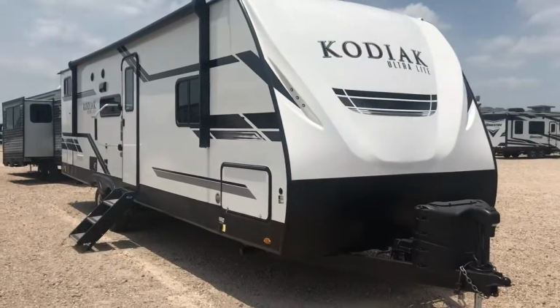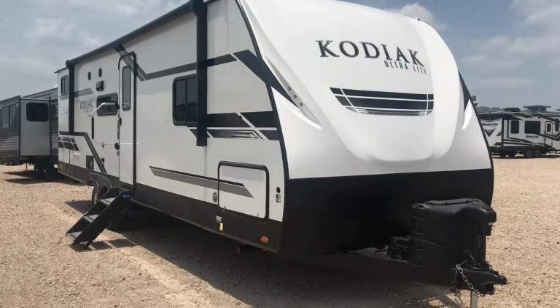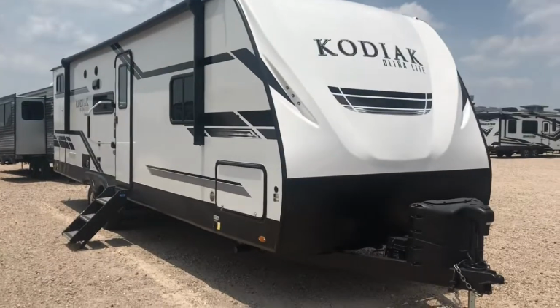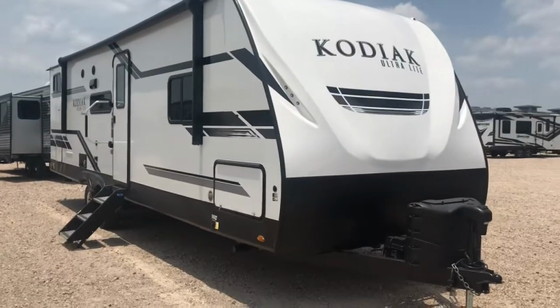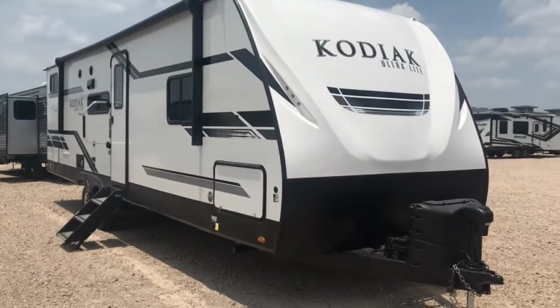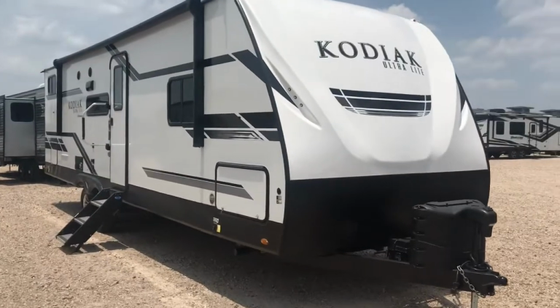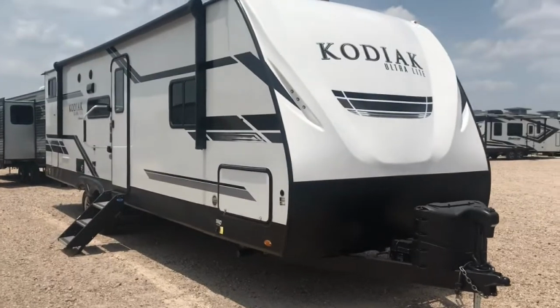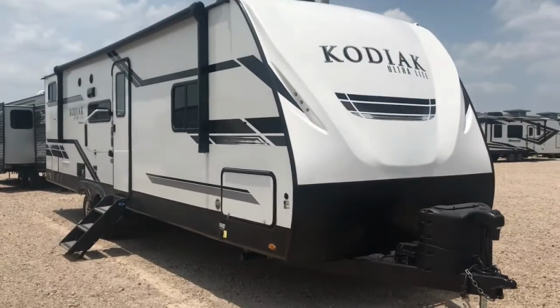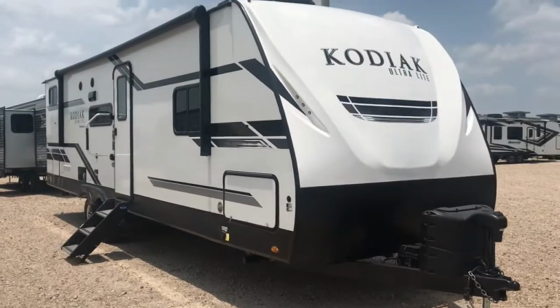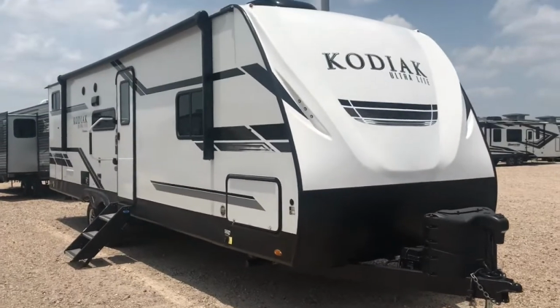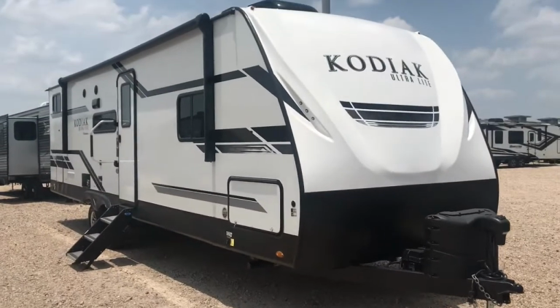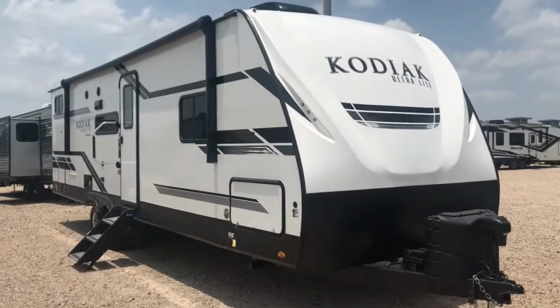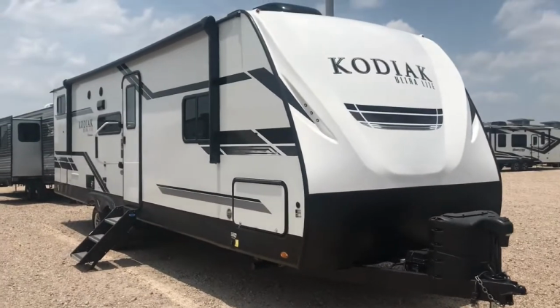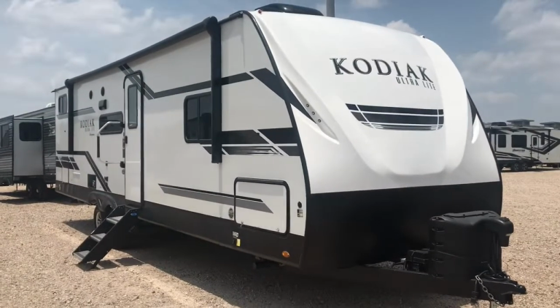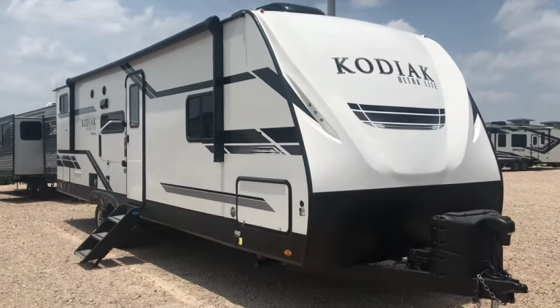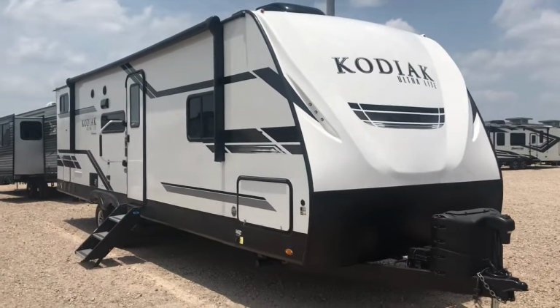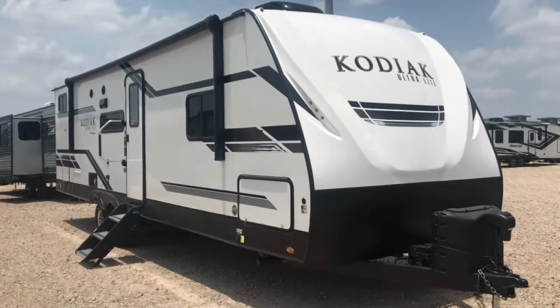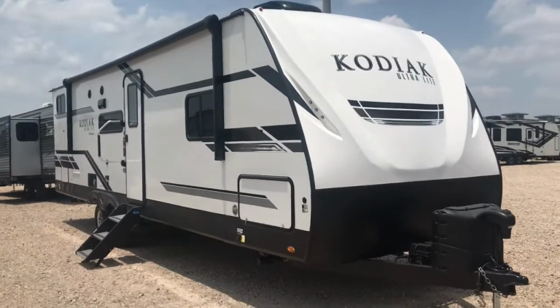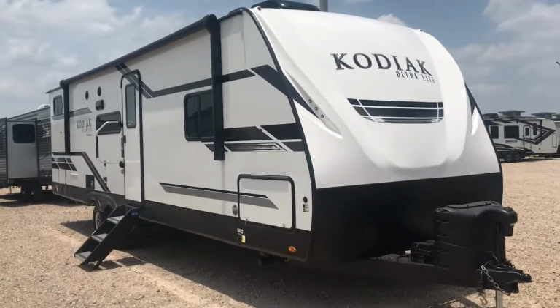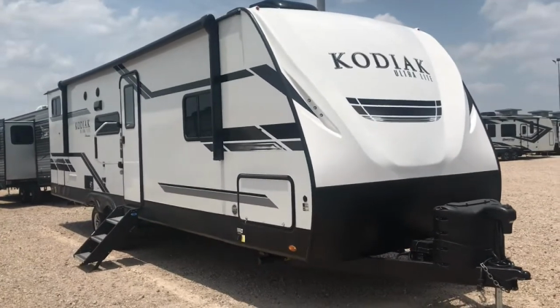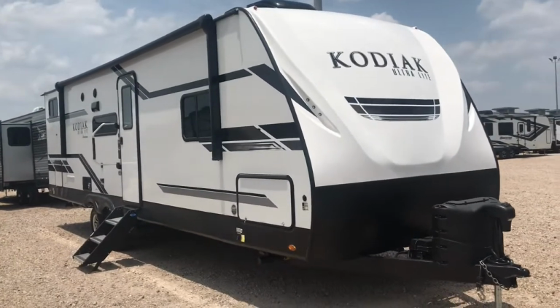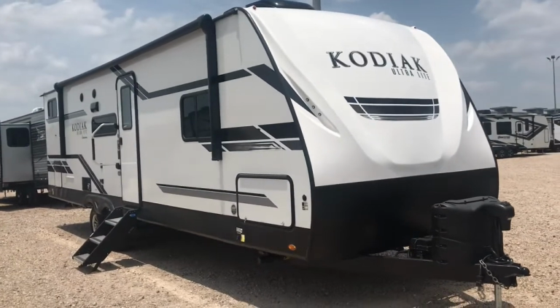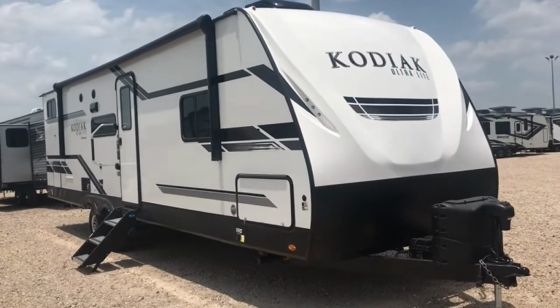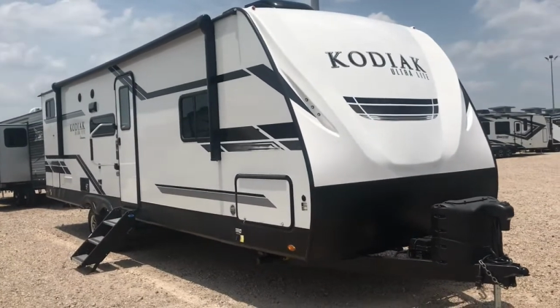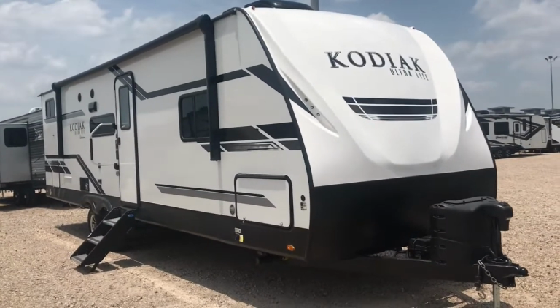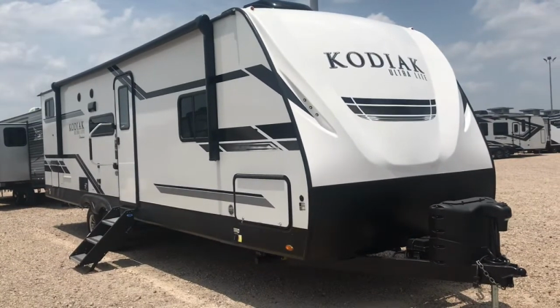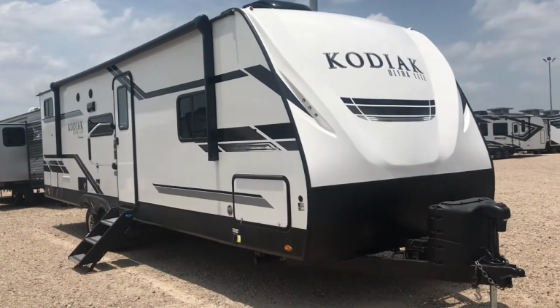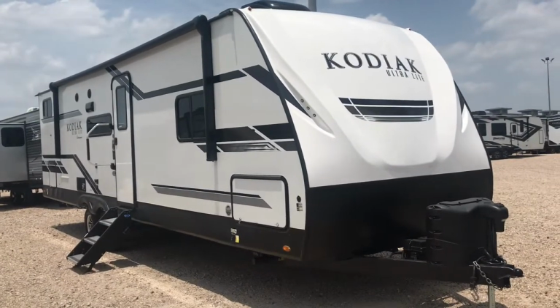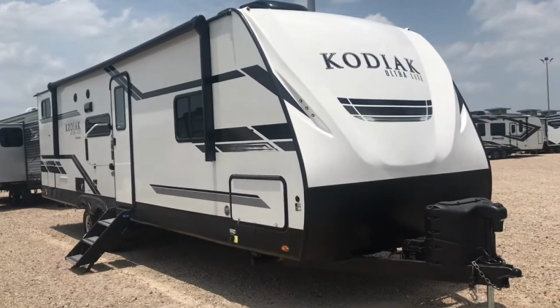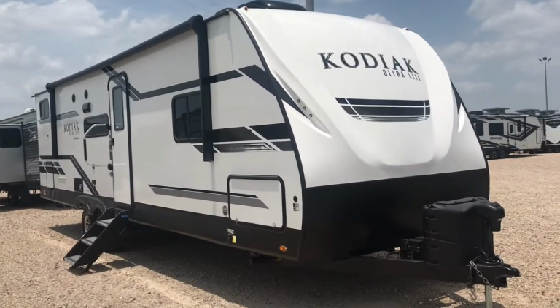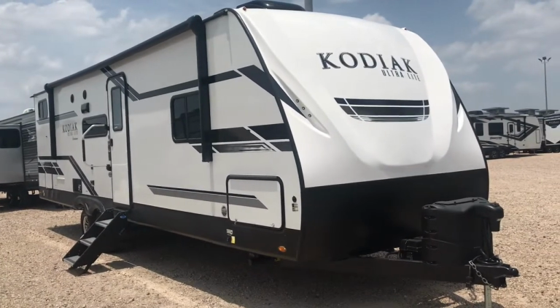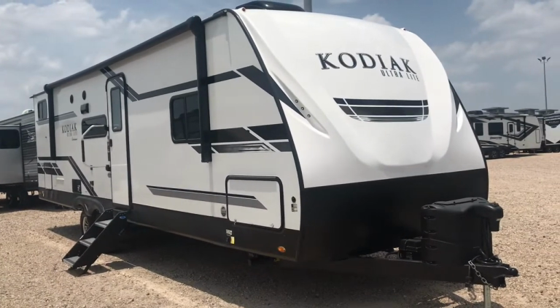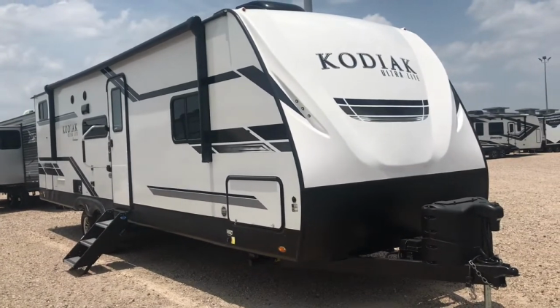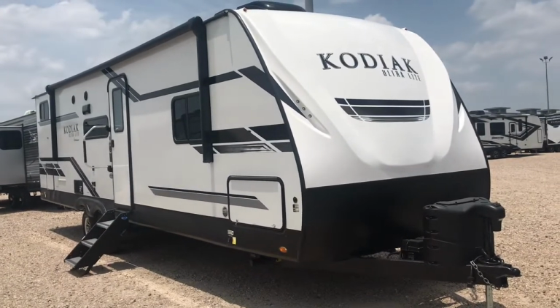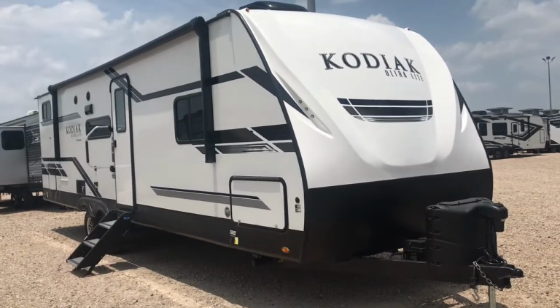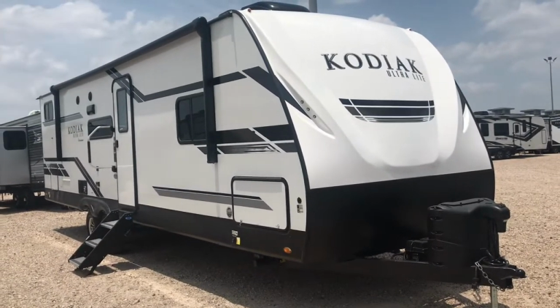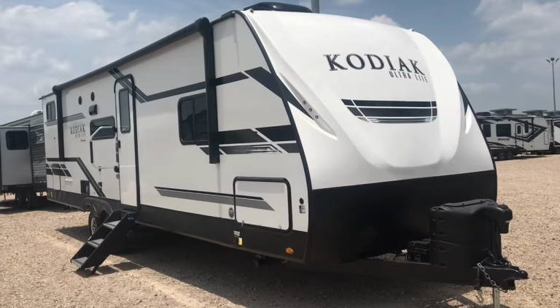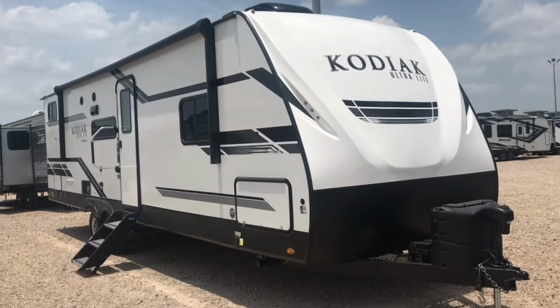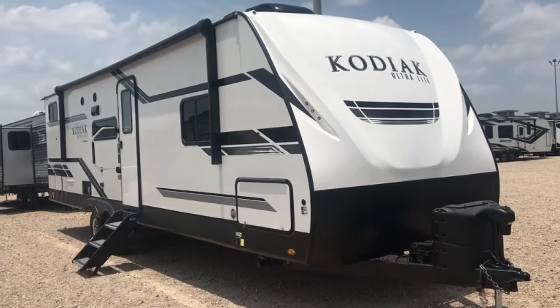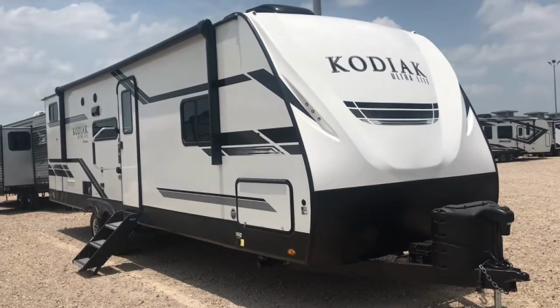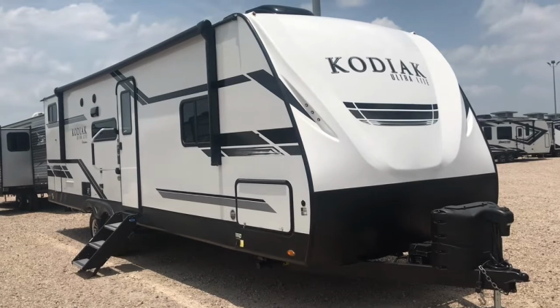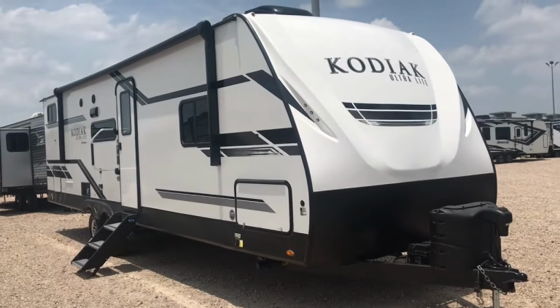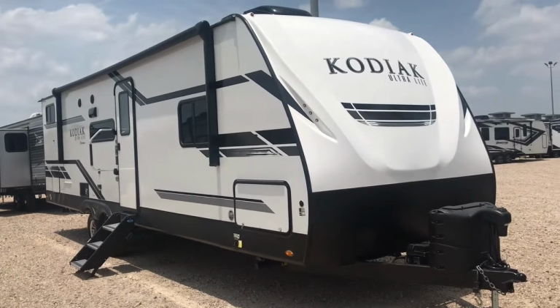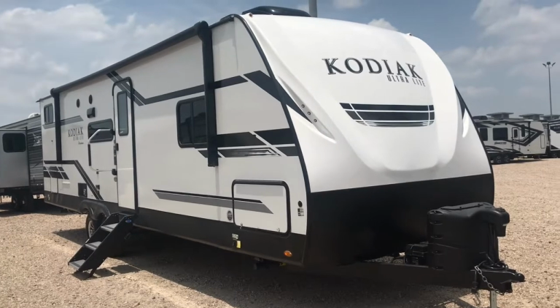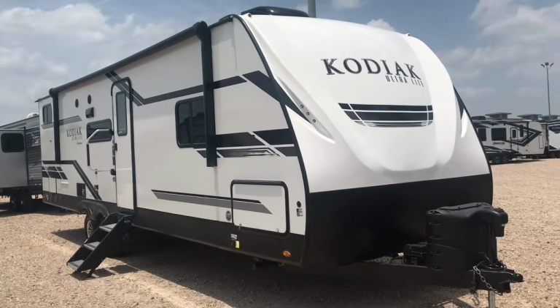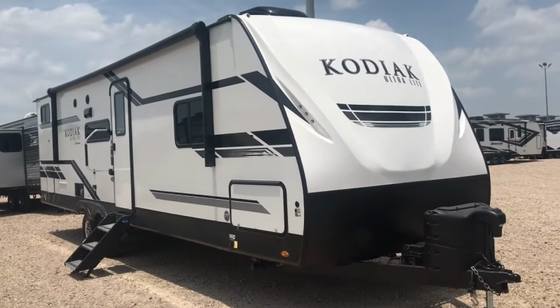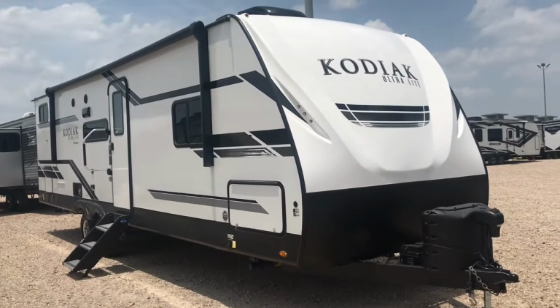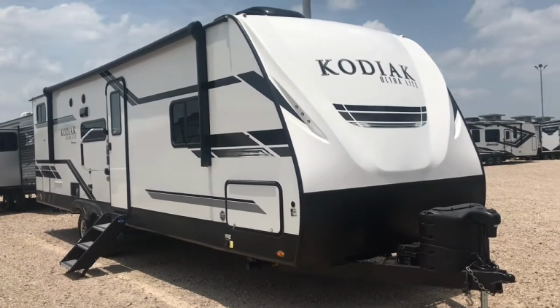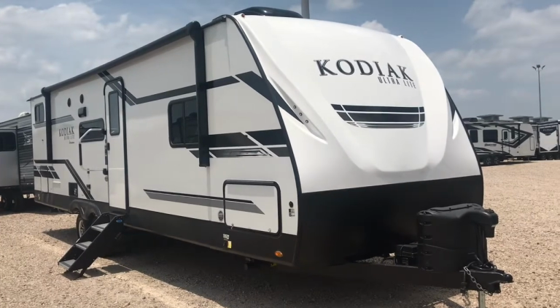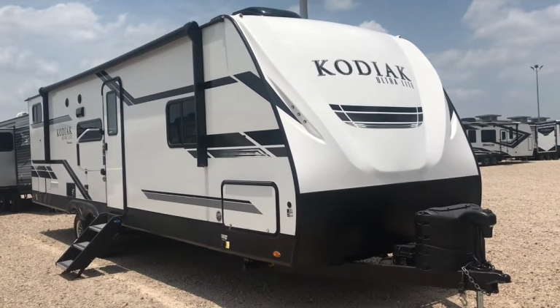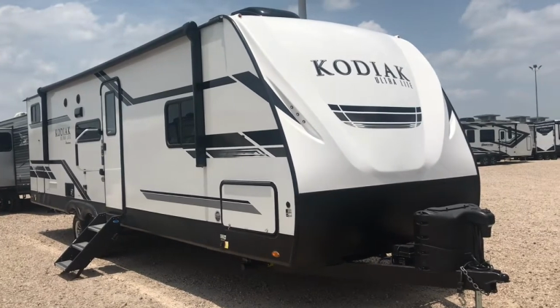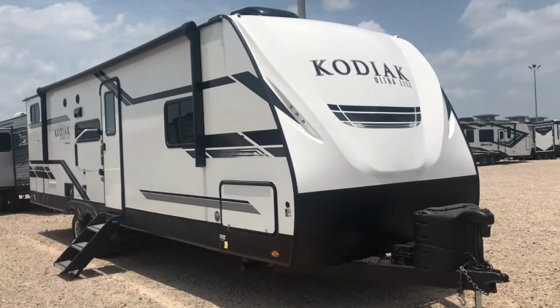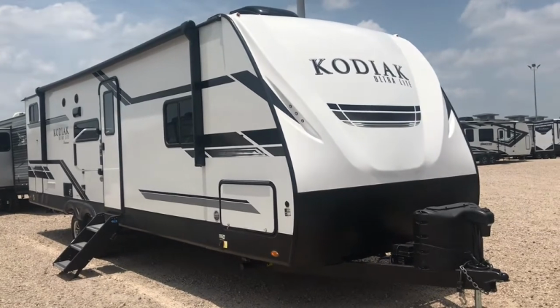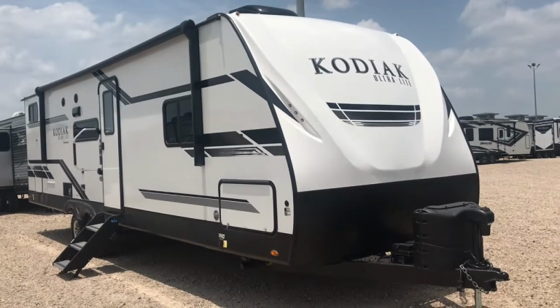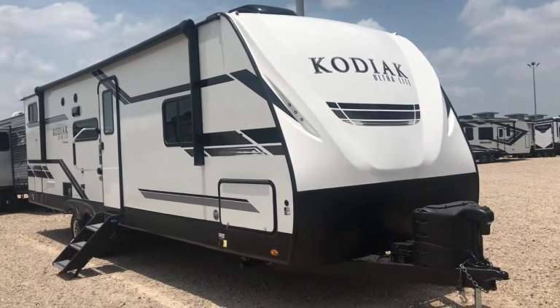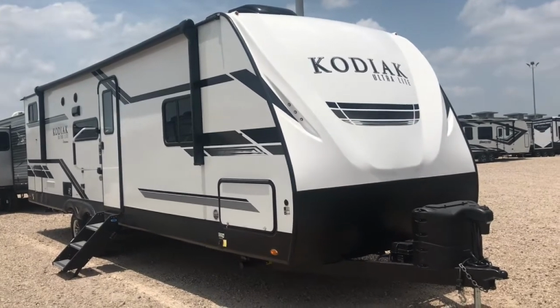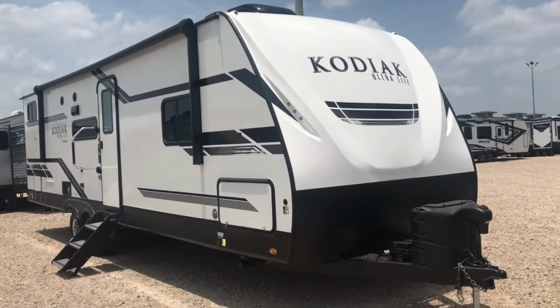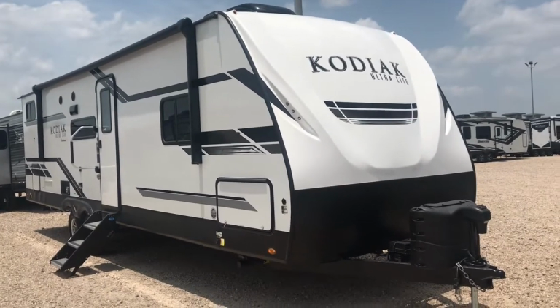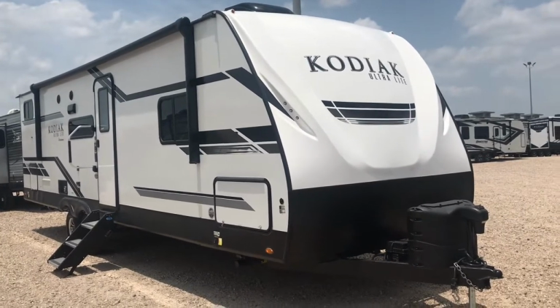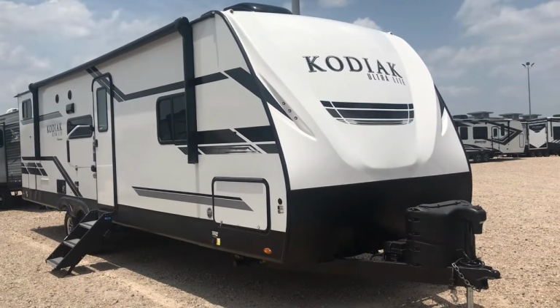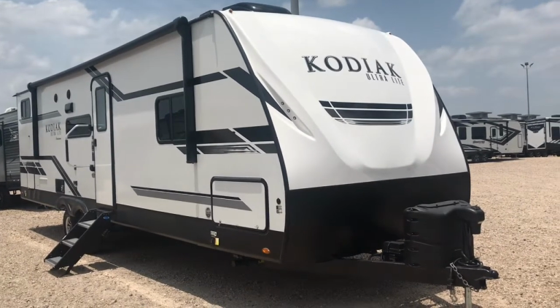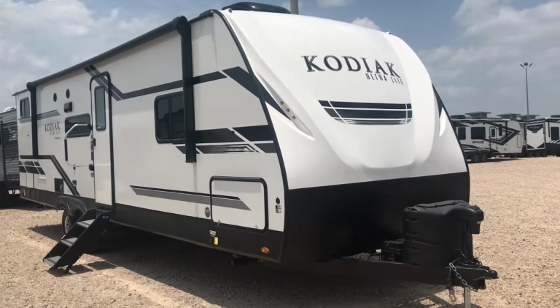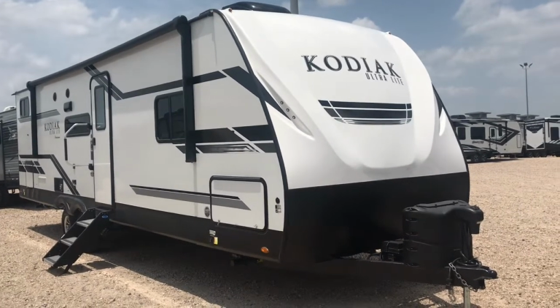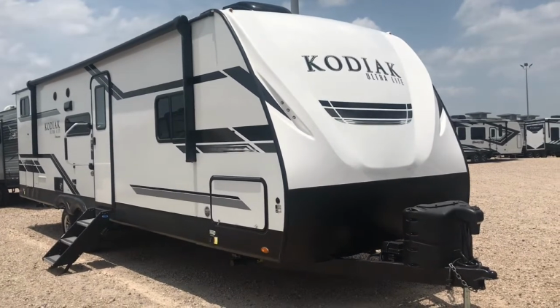Hey folks, it's Duke here. Today we're looking at a Dutchman Kodiak Ultralight. It's a 296BH — that's a bunkhouse.